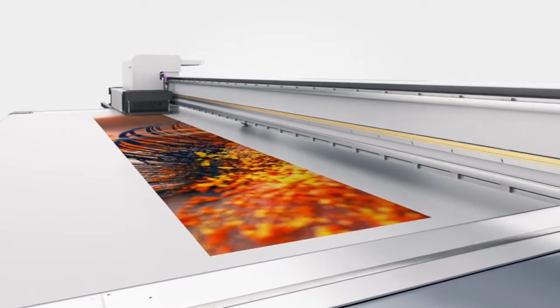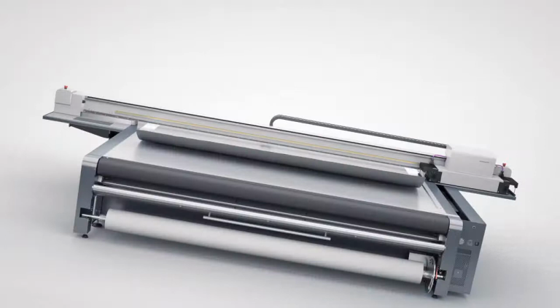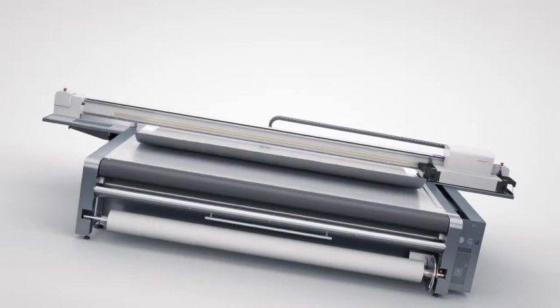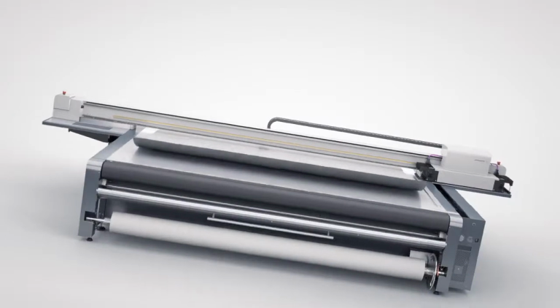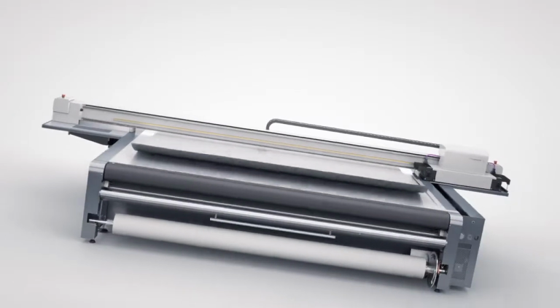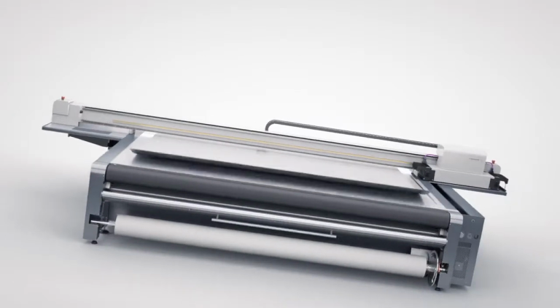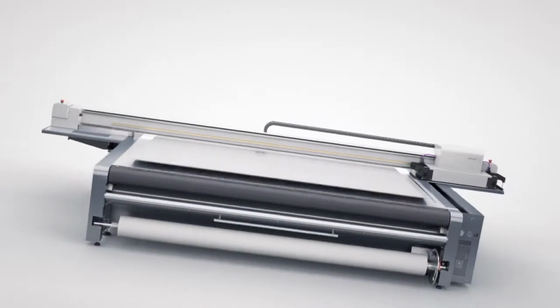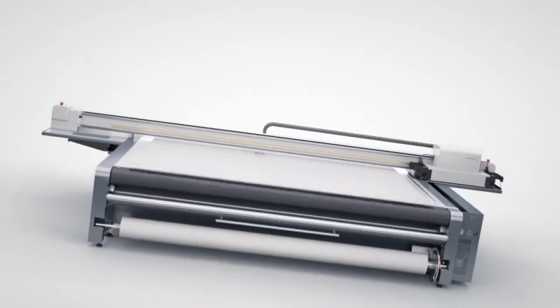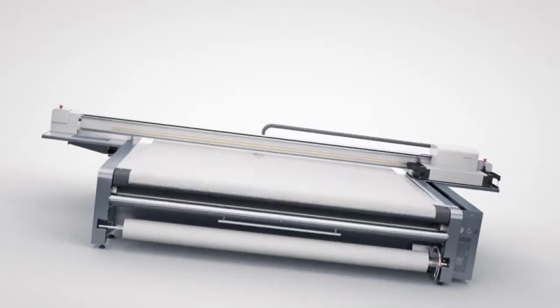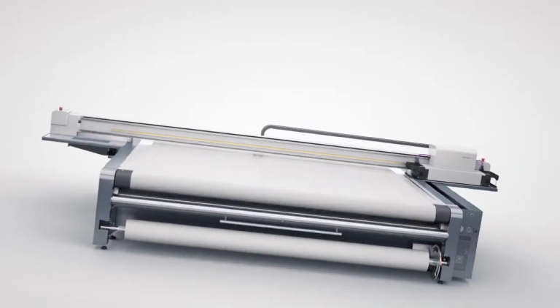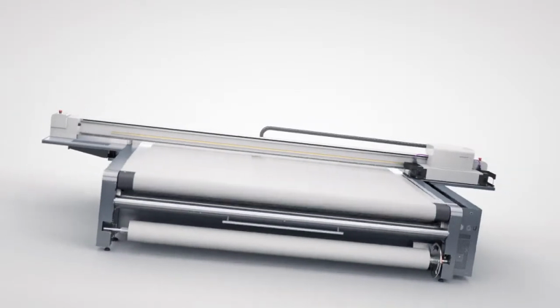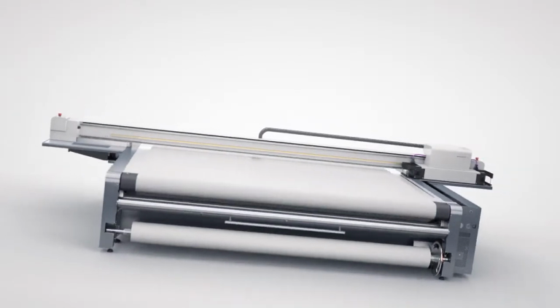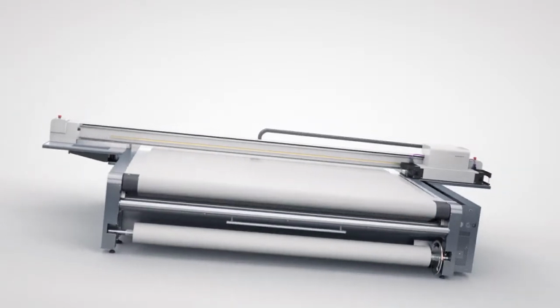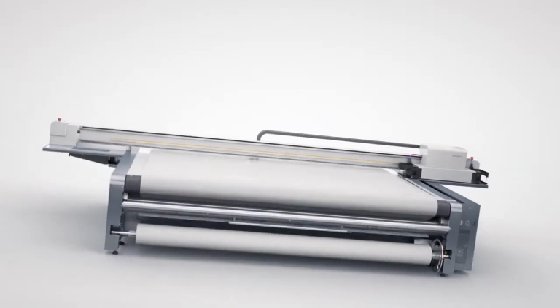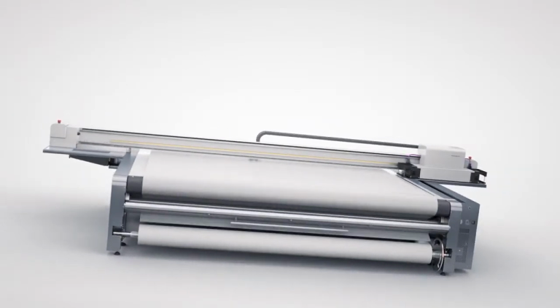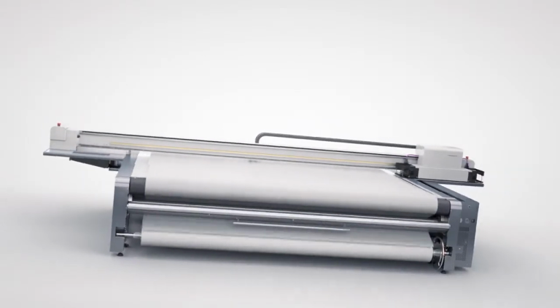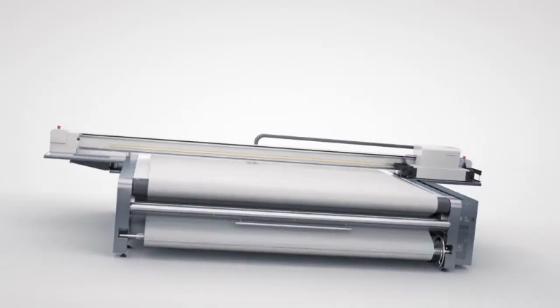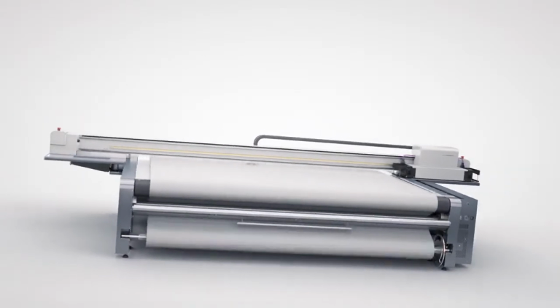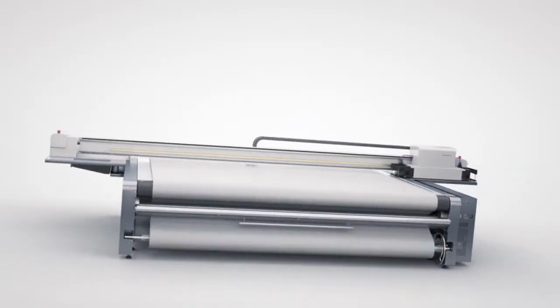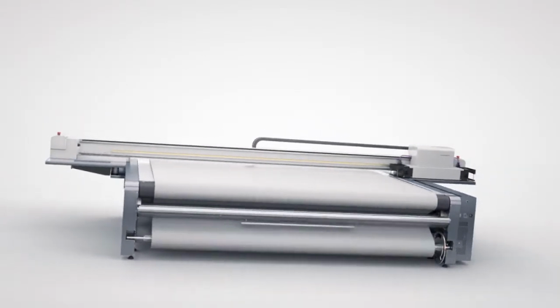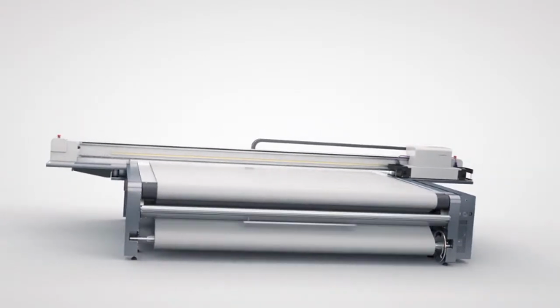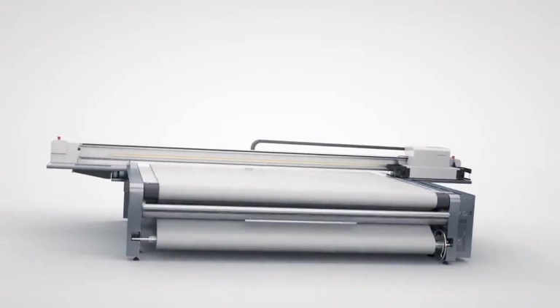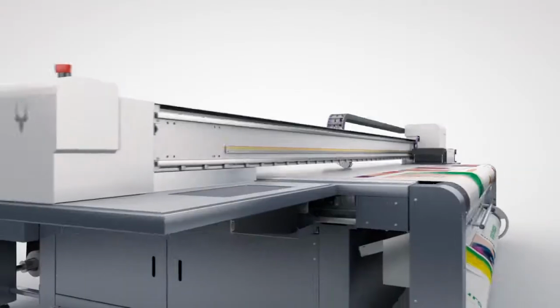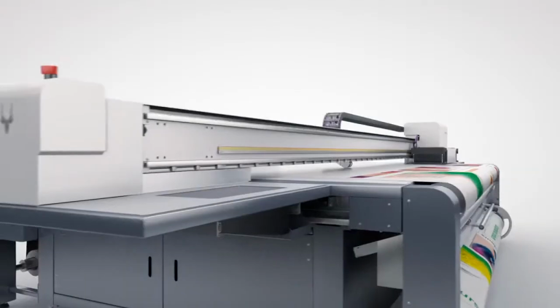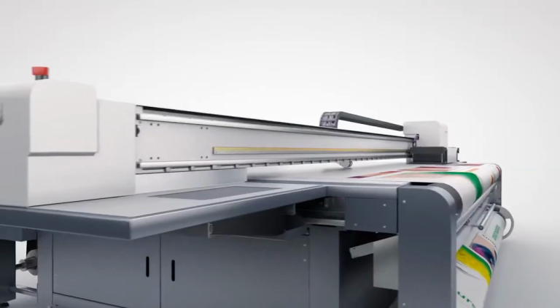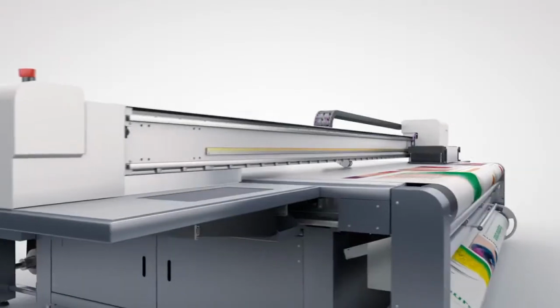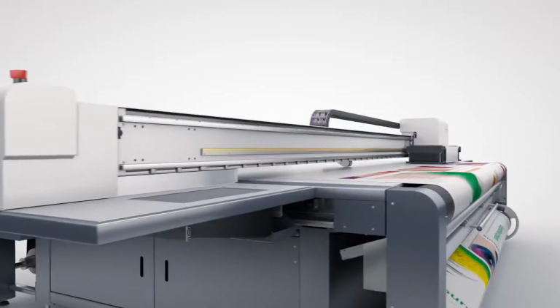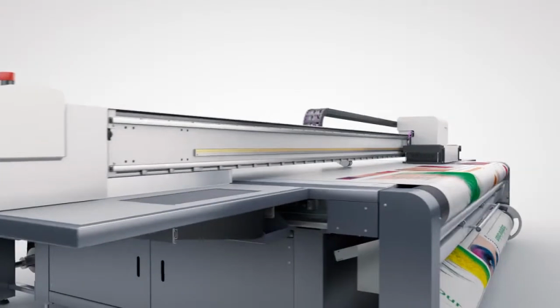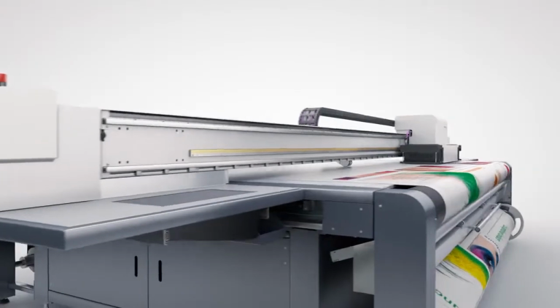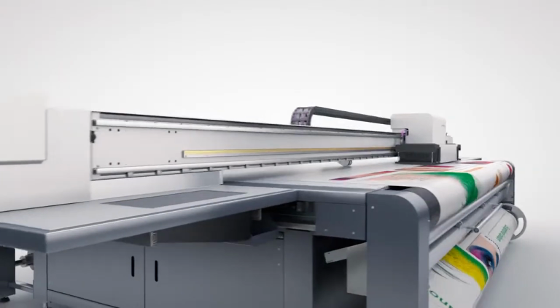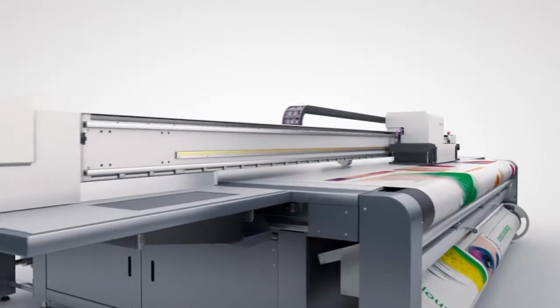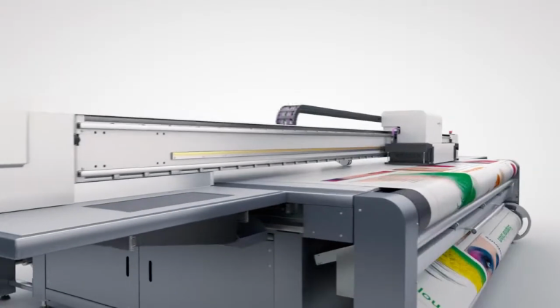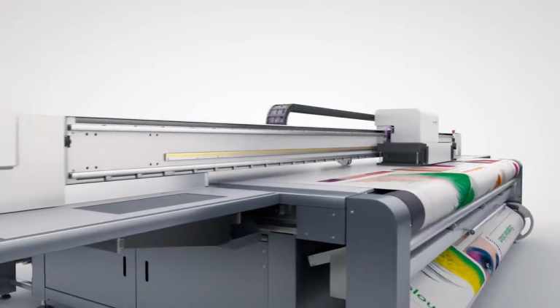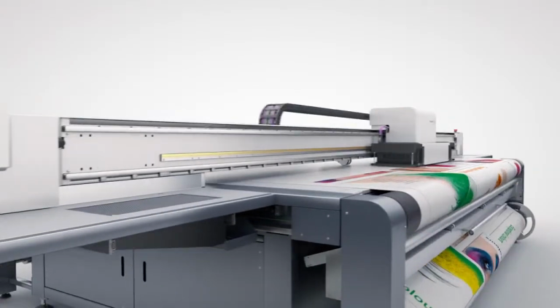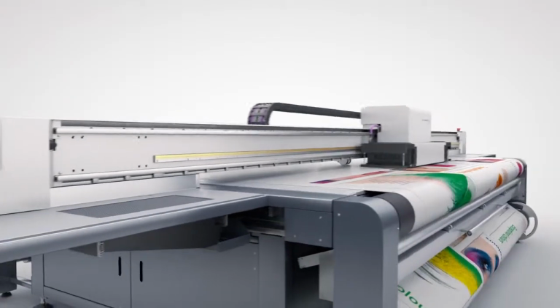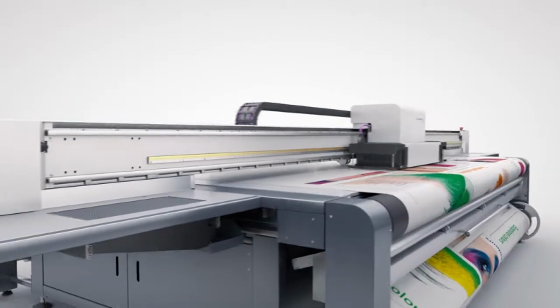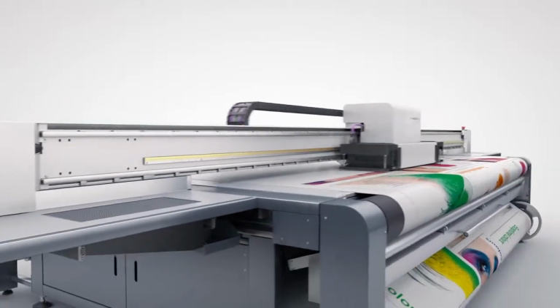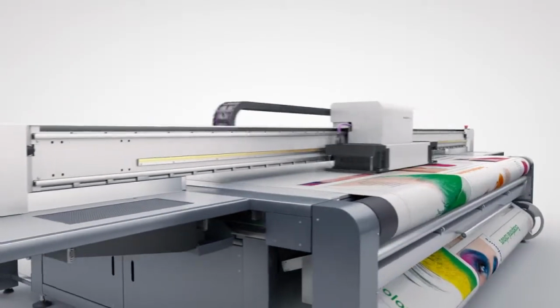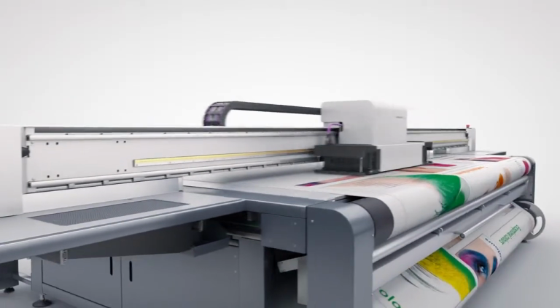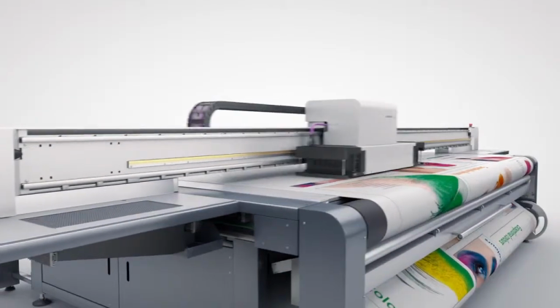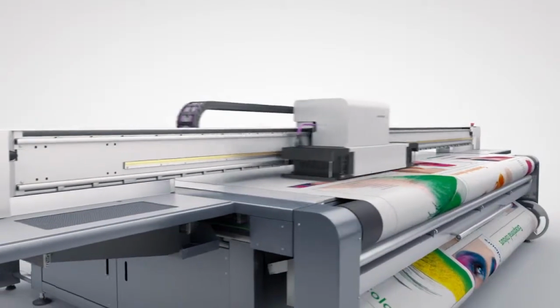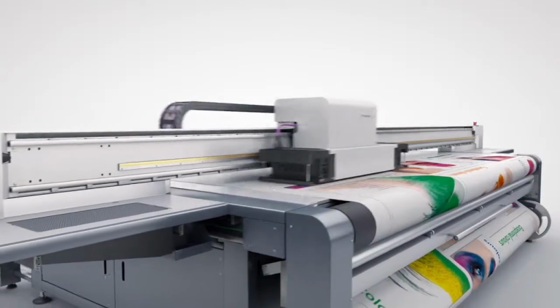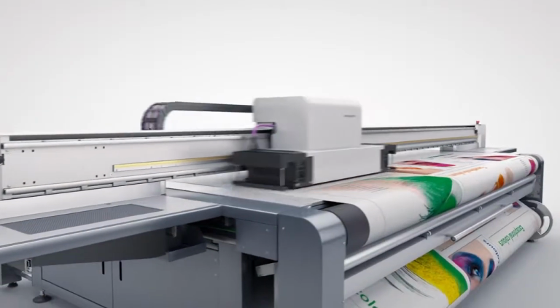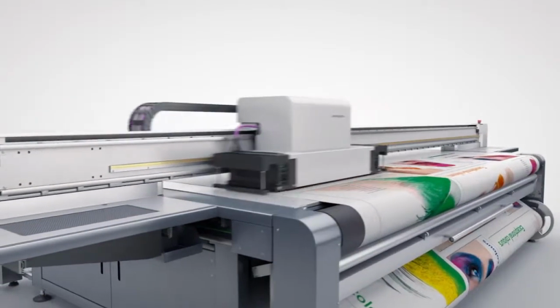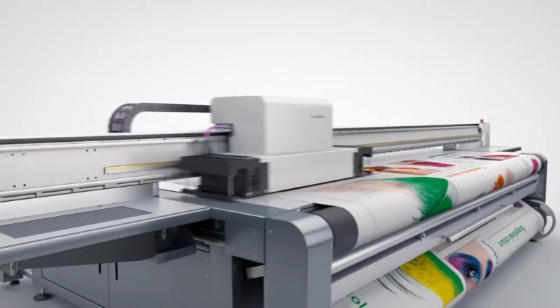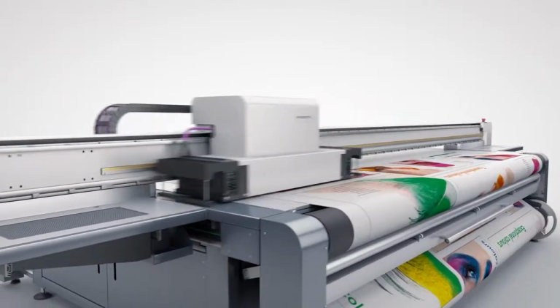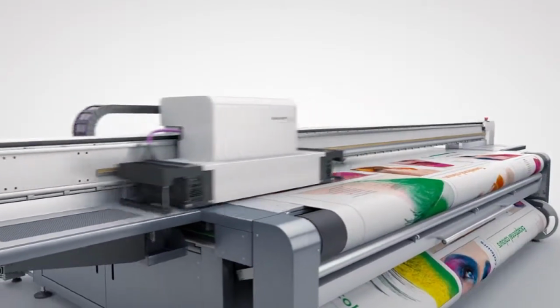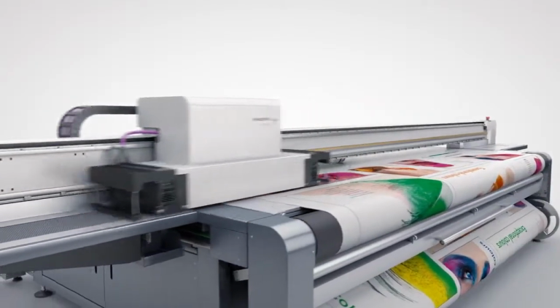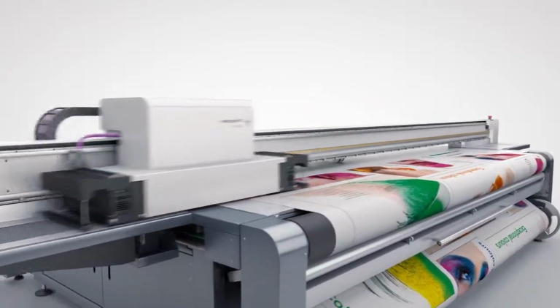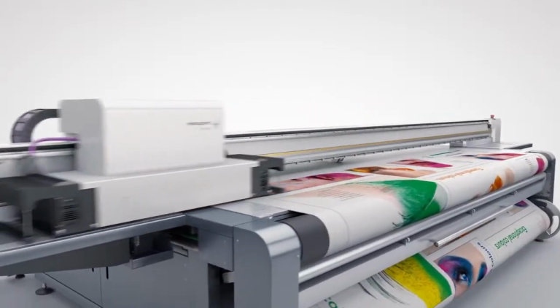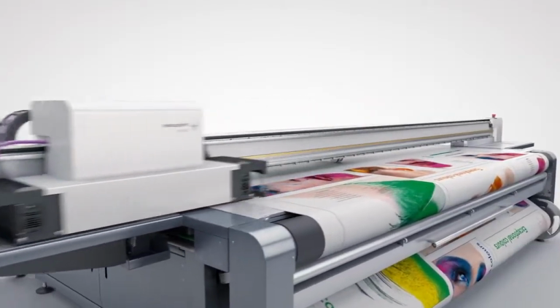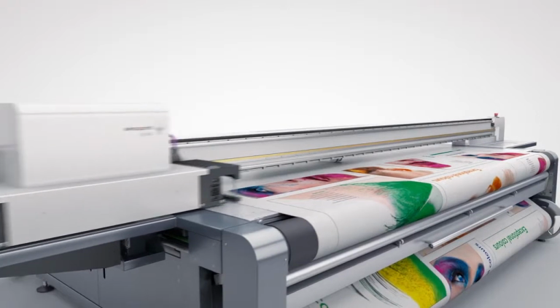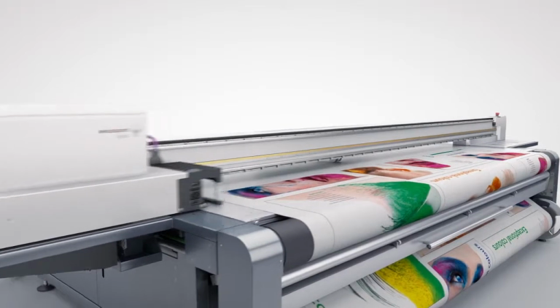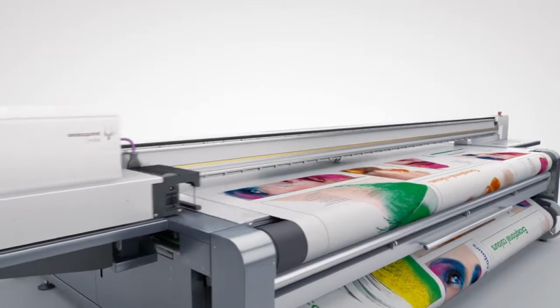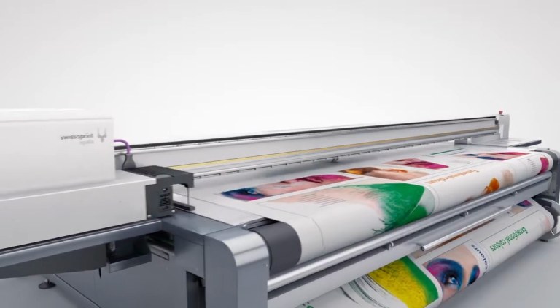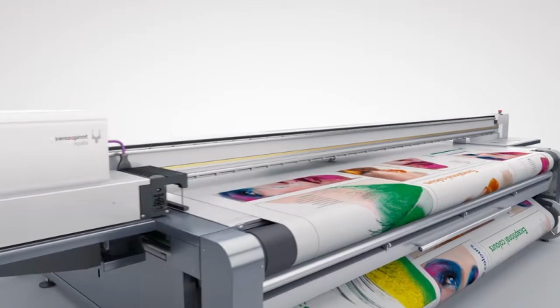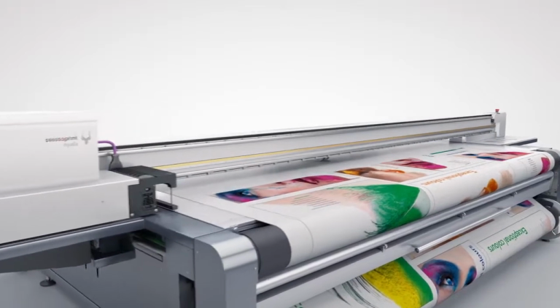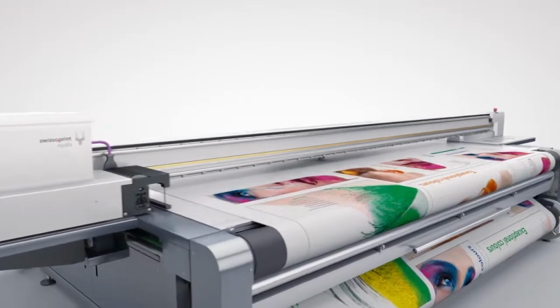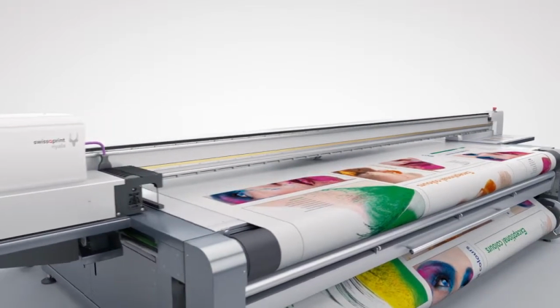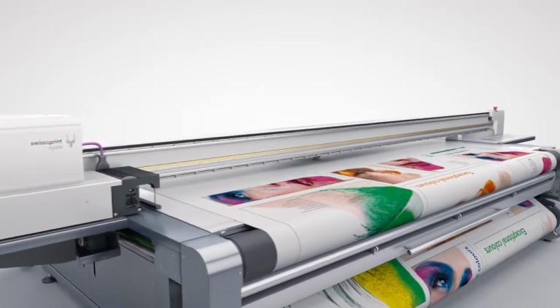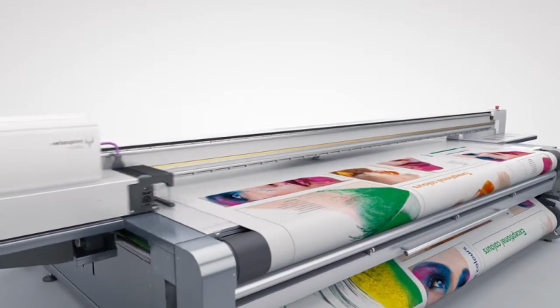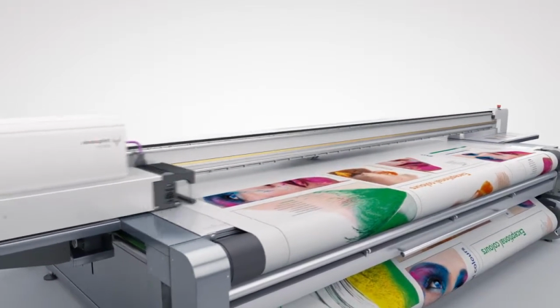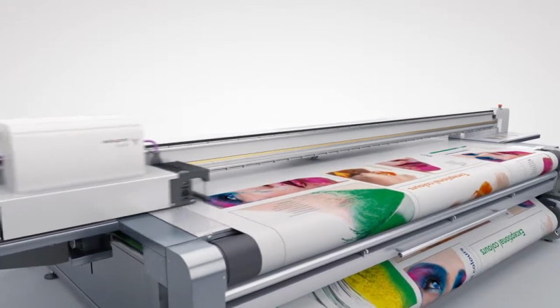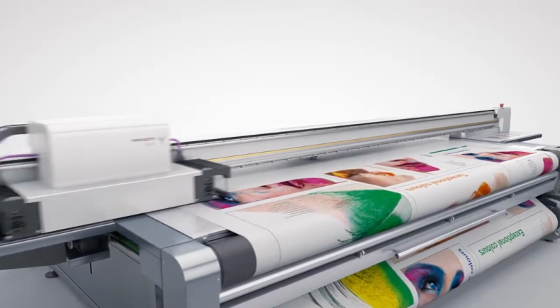For images that are smaller than the printing table, the machine operates in flatbed mode, of course at full vacuum.